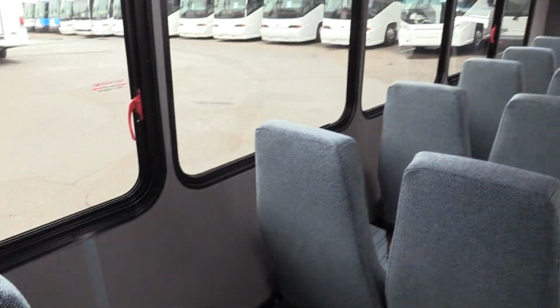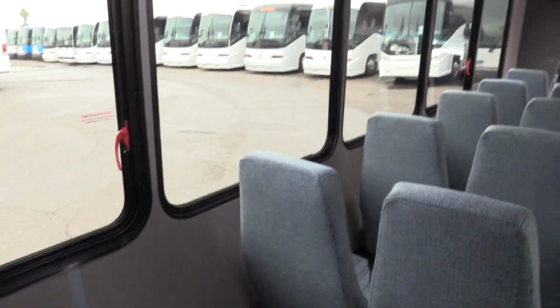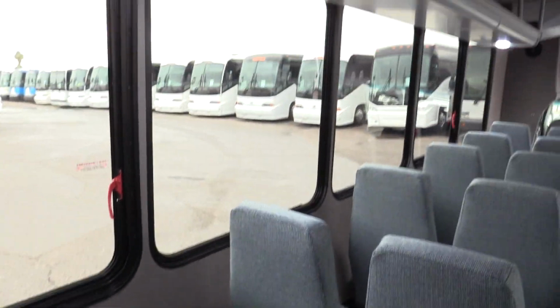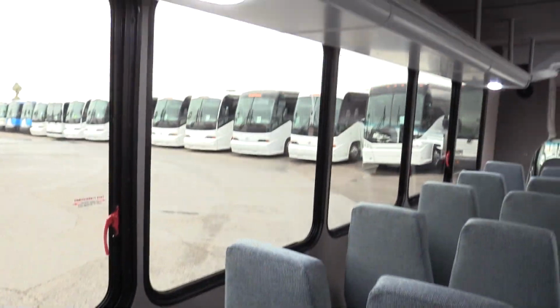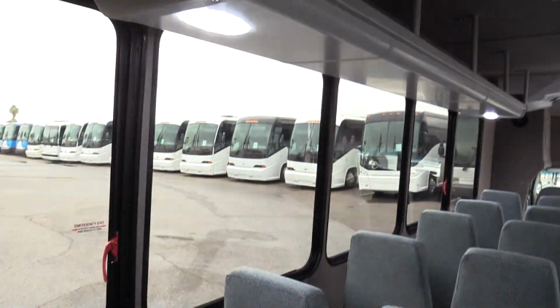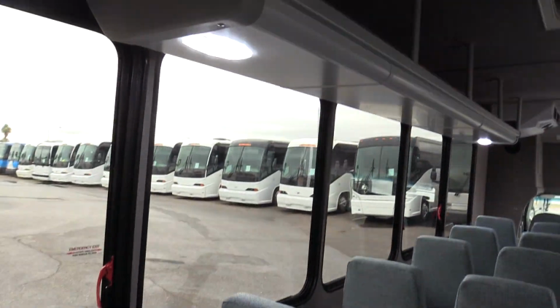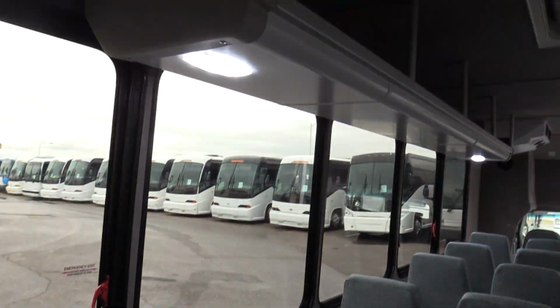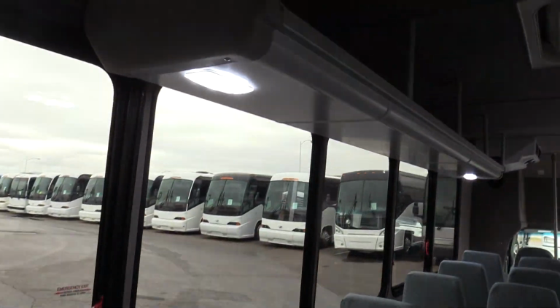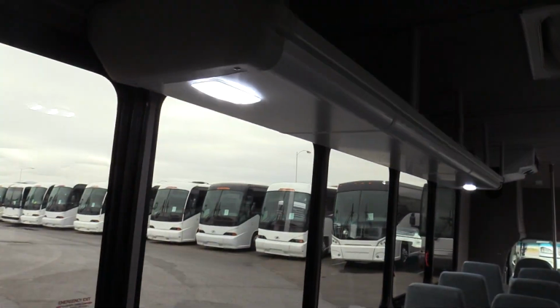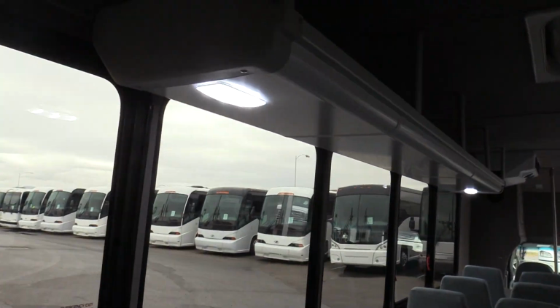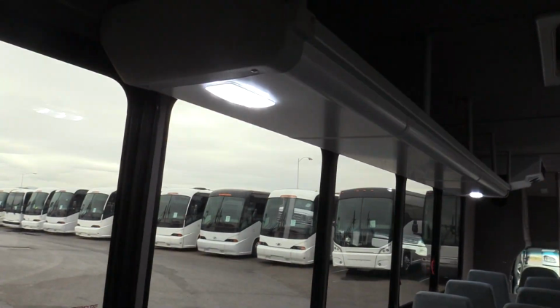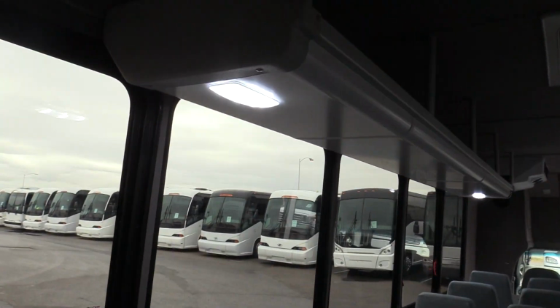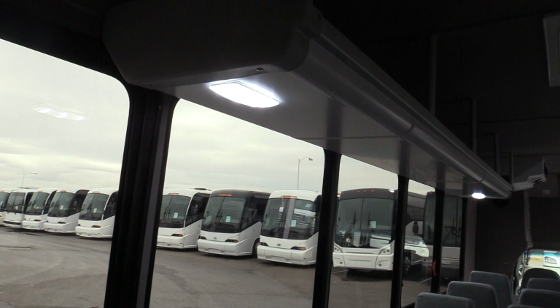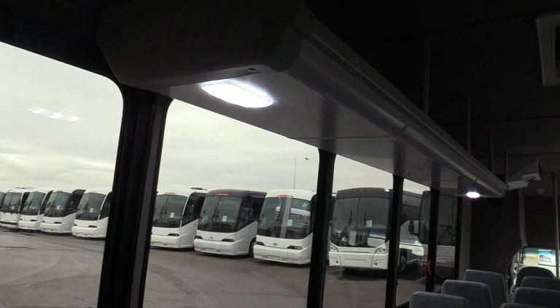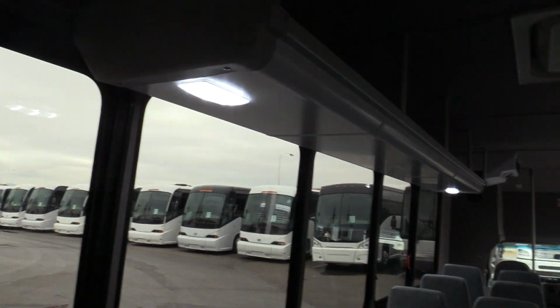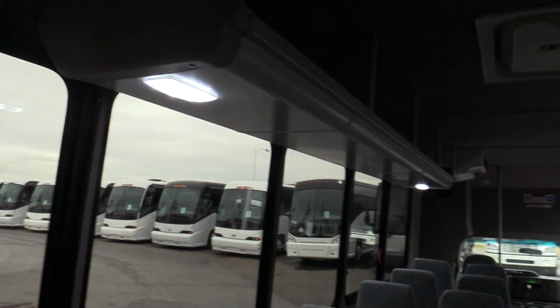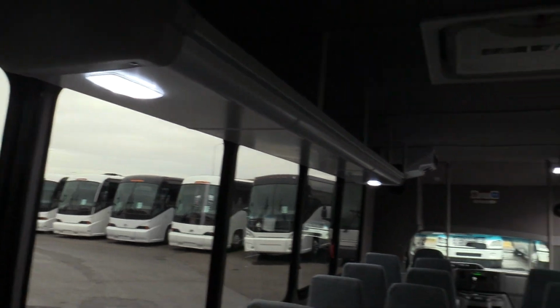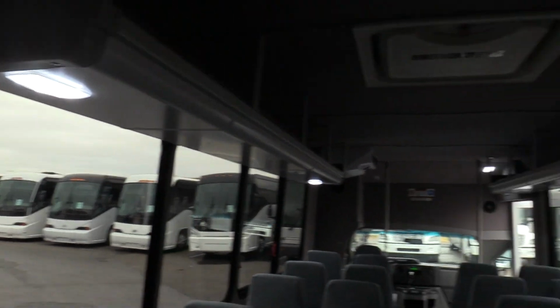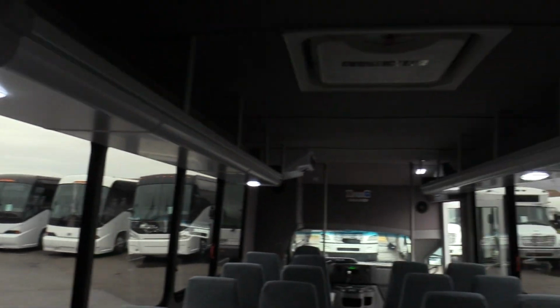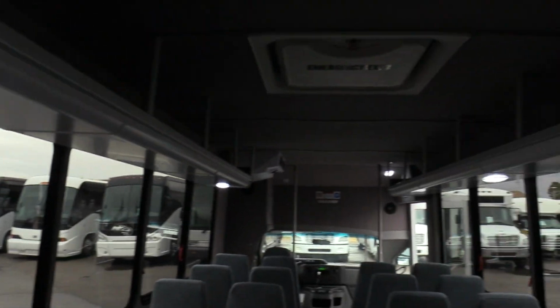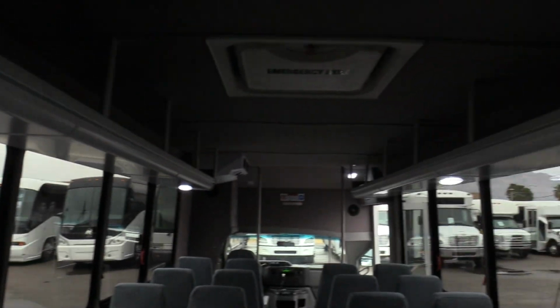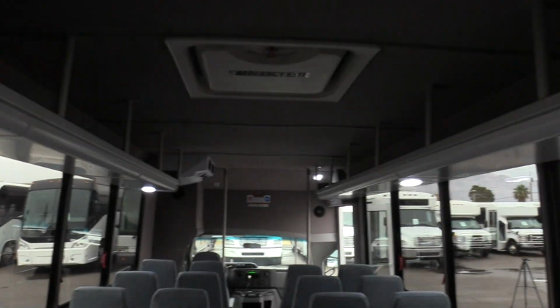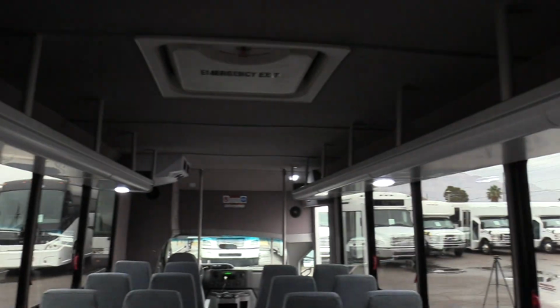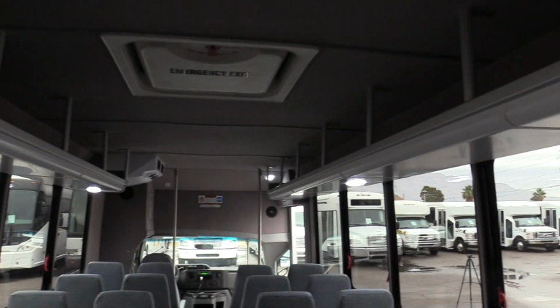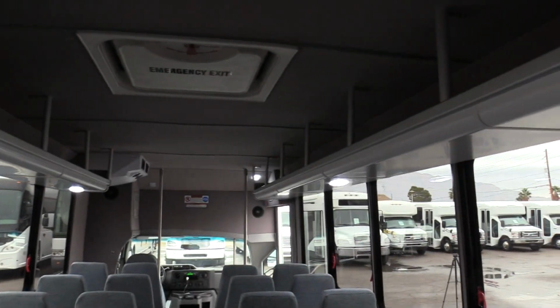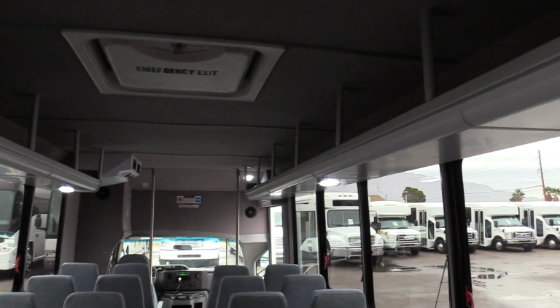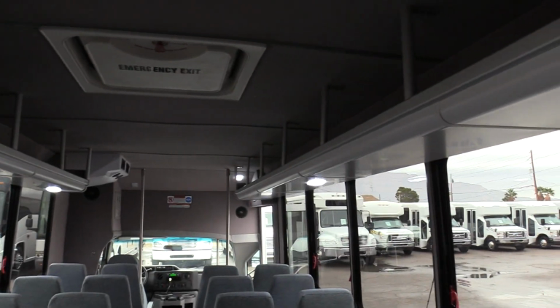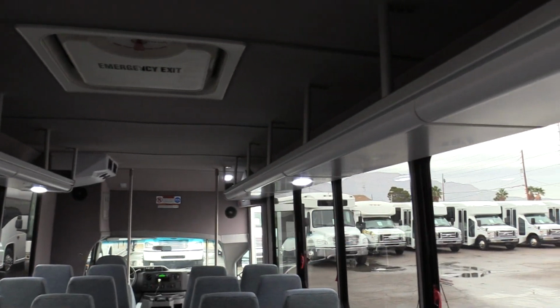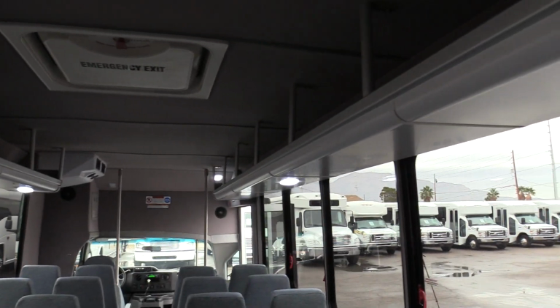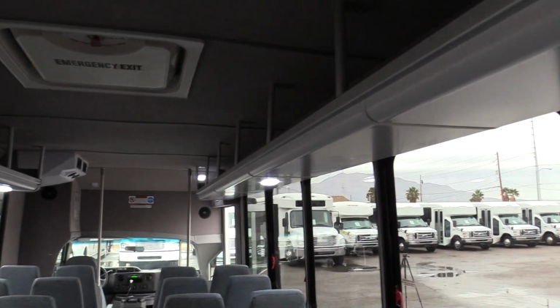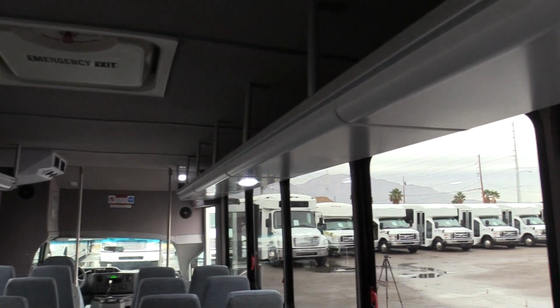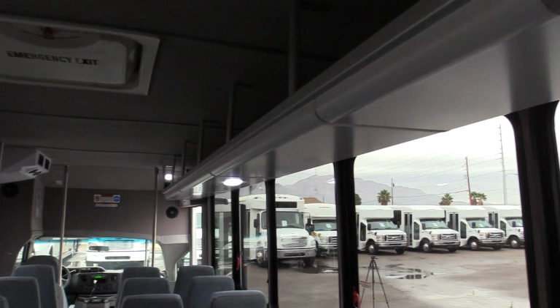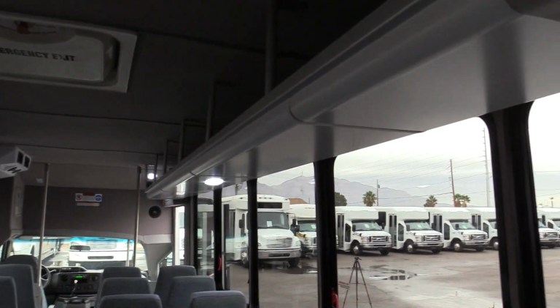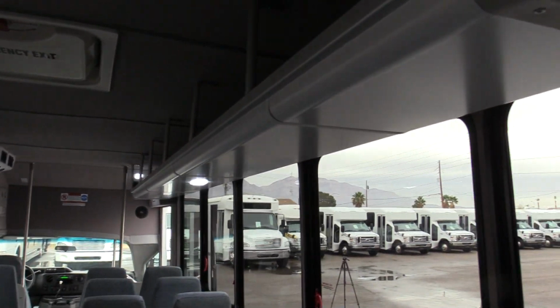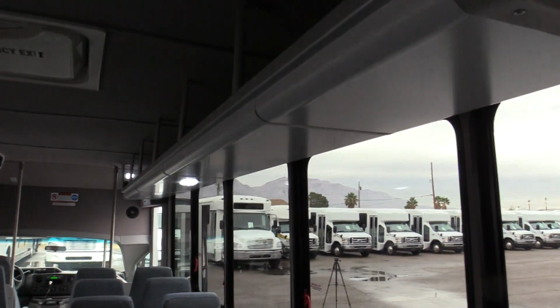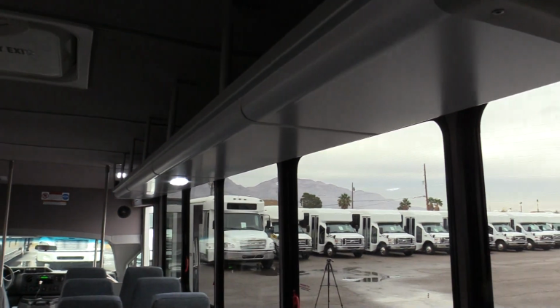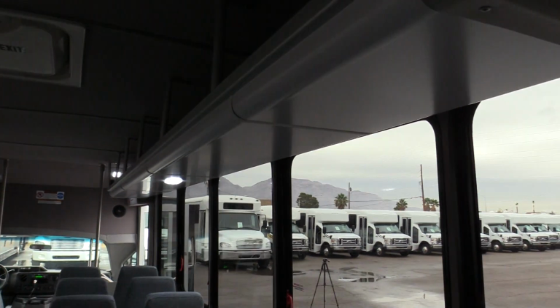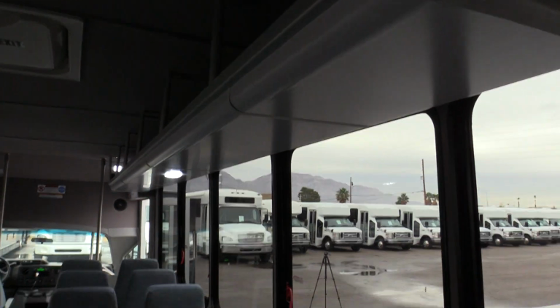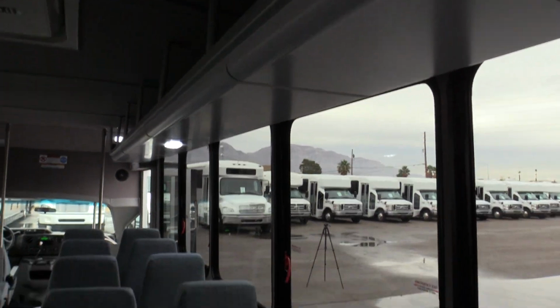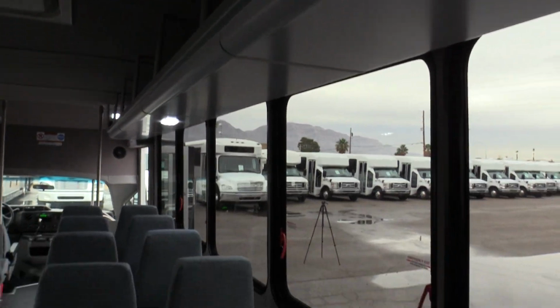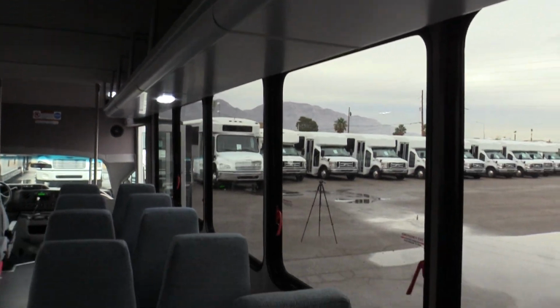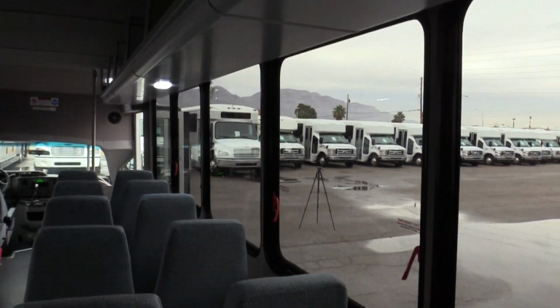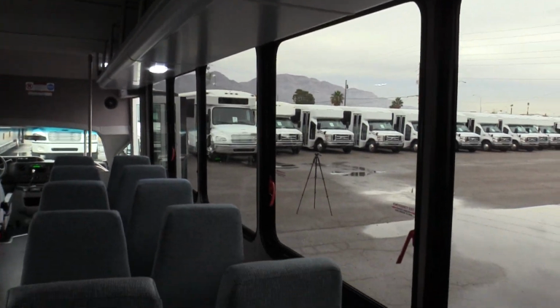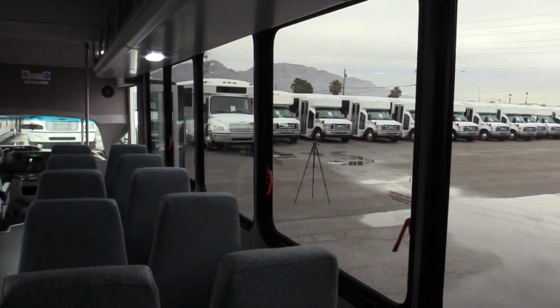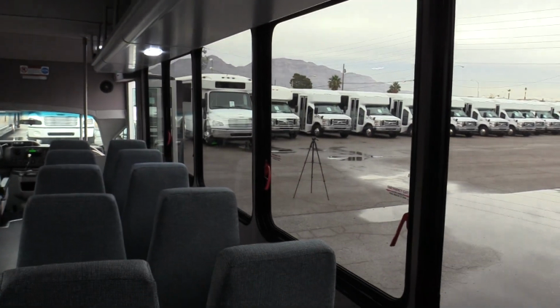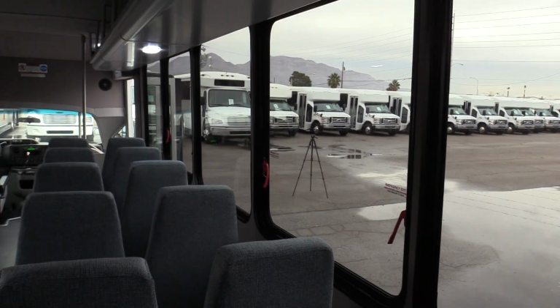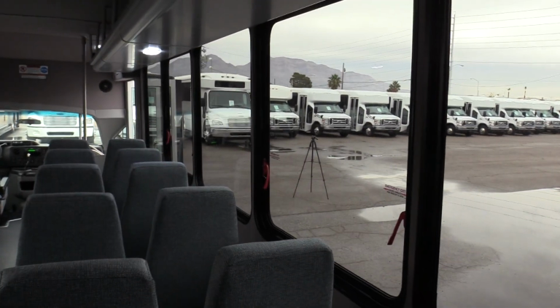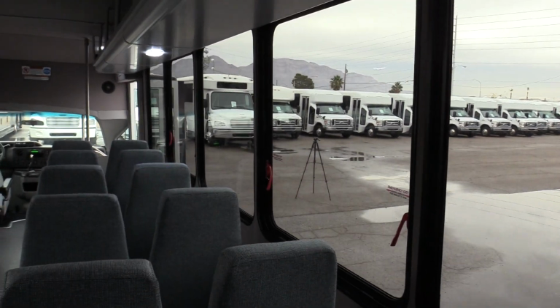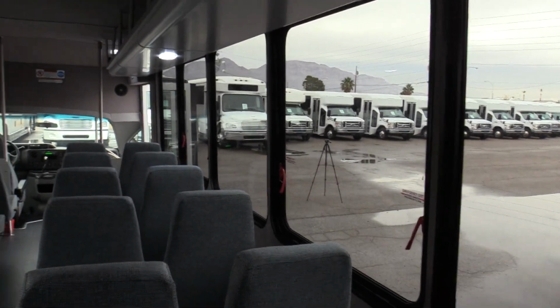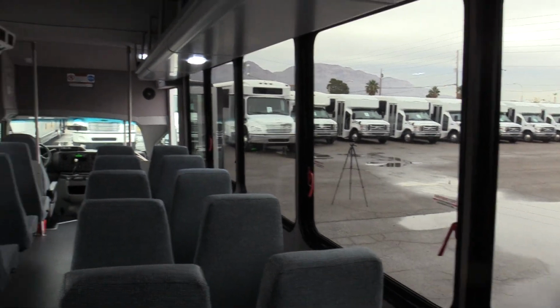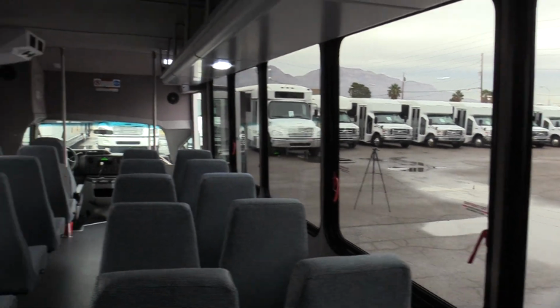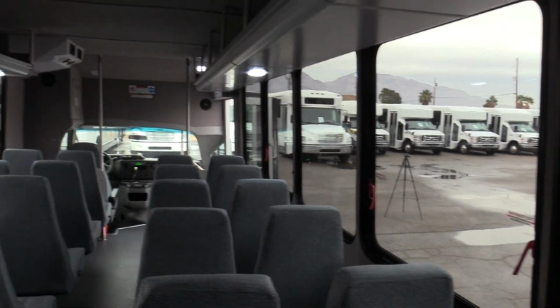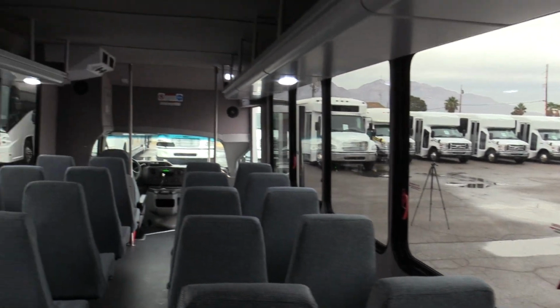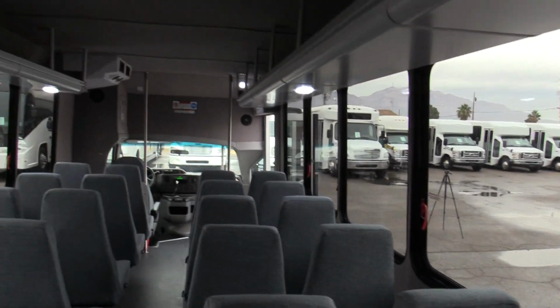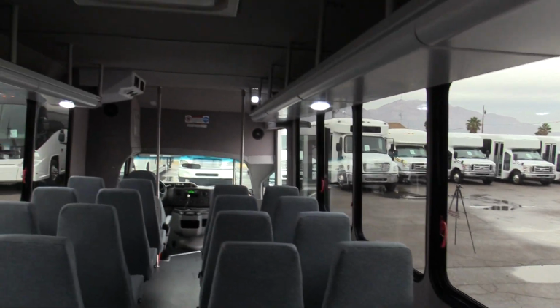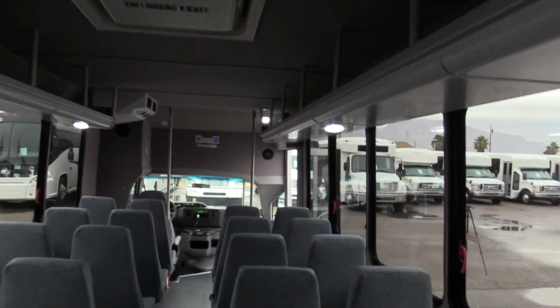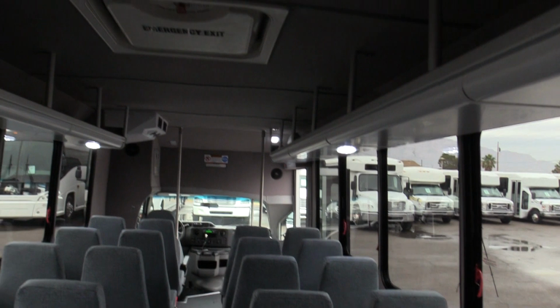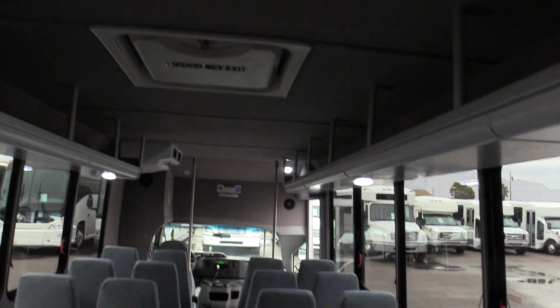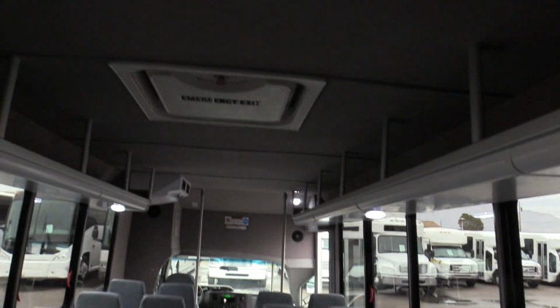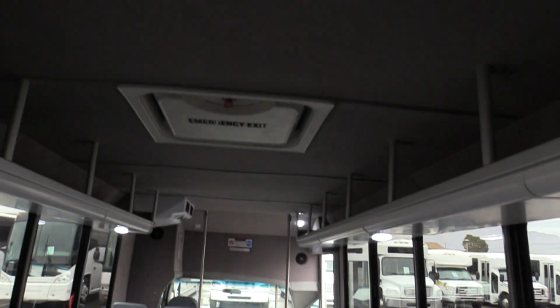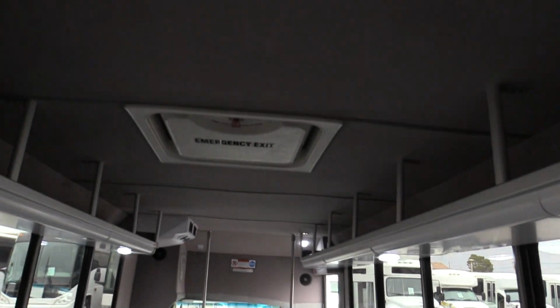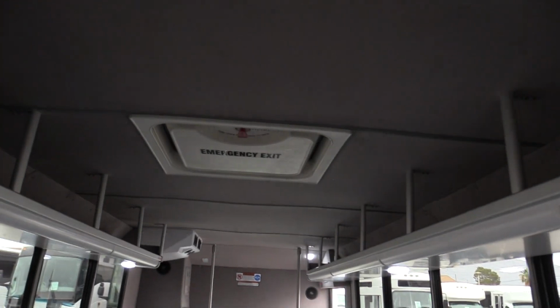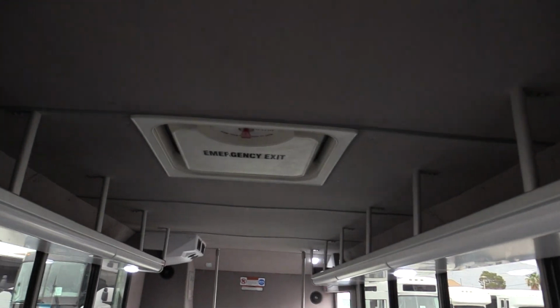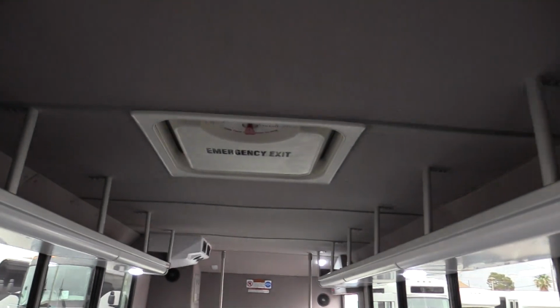You've got your LED lighting, your emergency exit windows, along with your roof hatch.